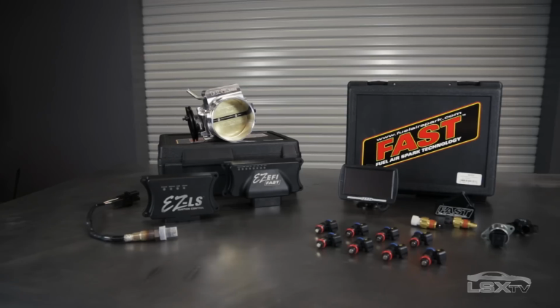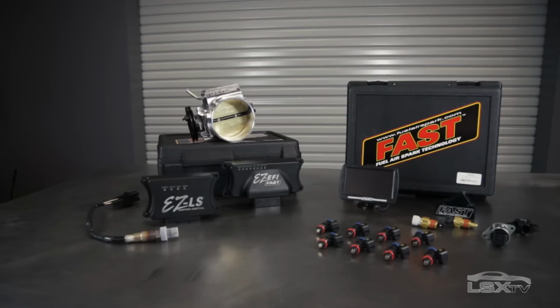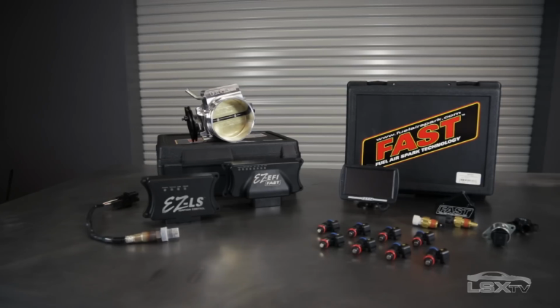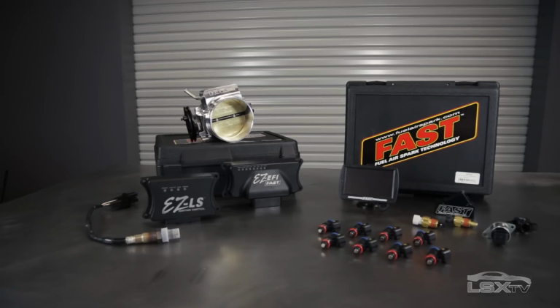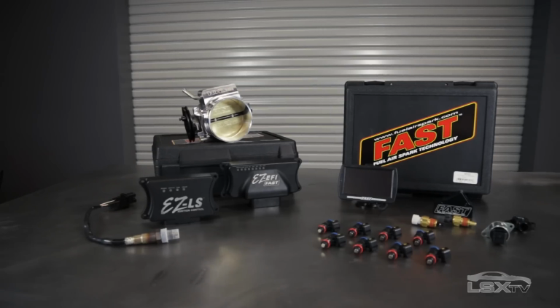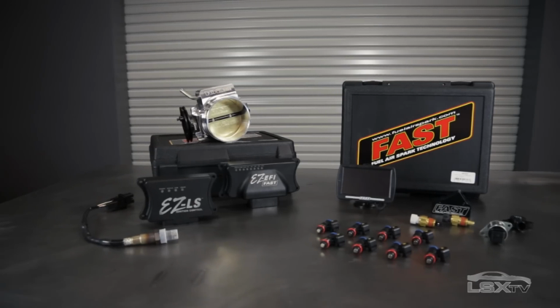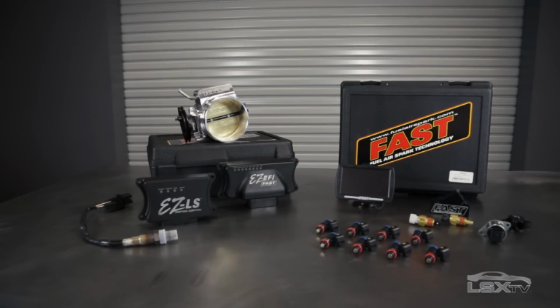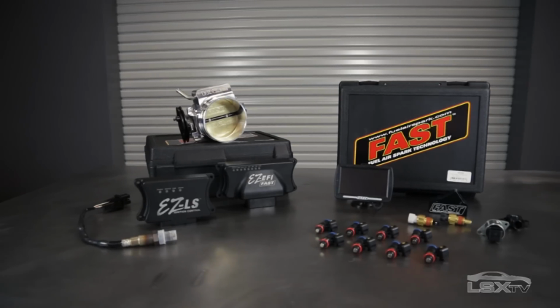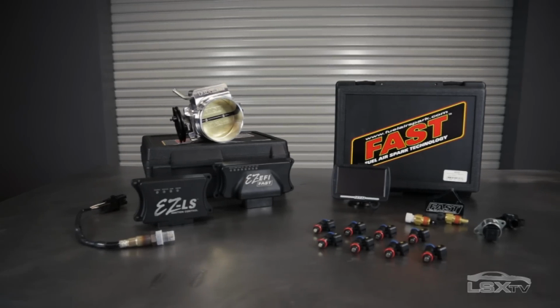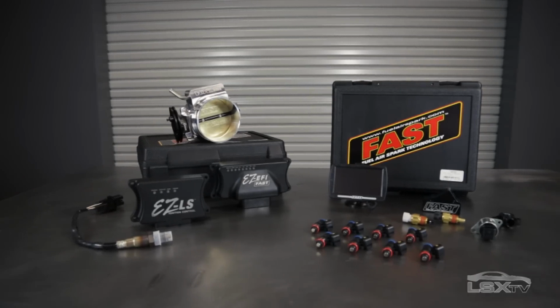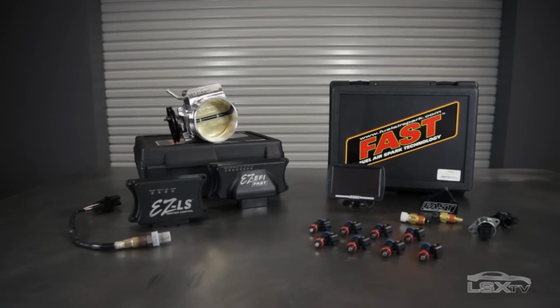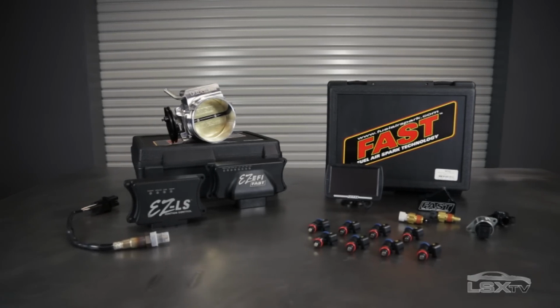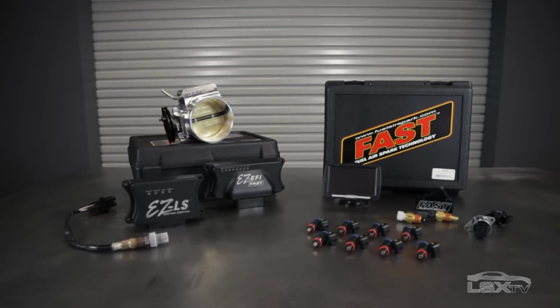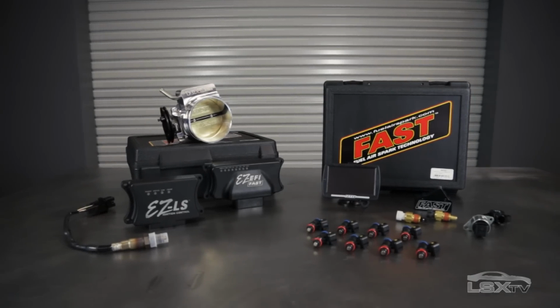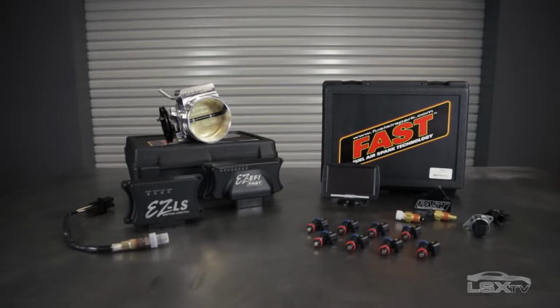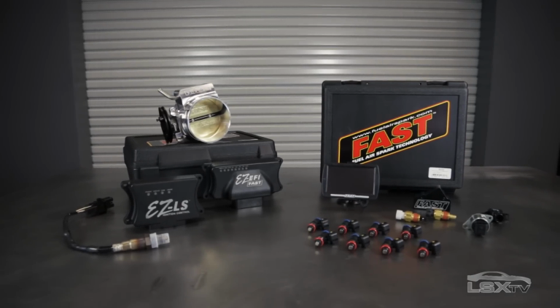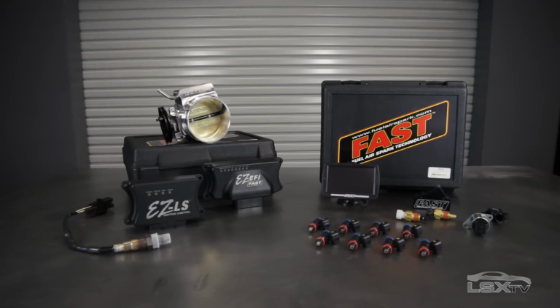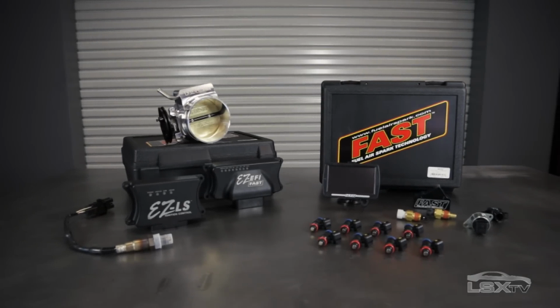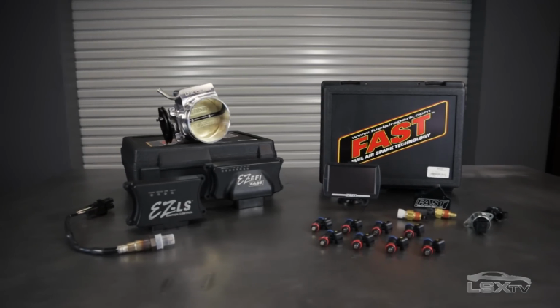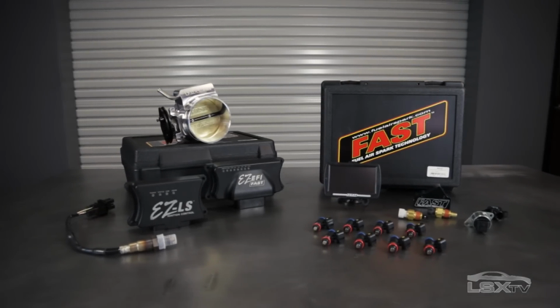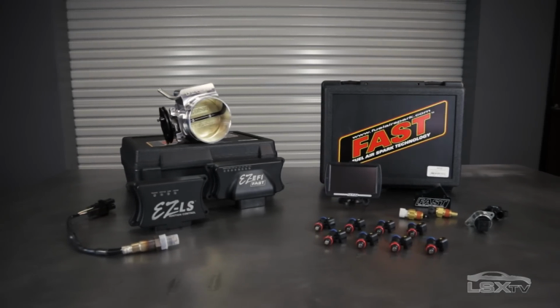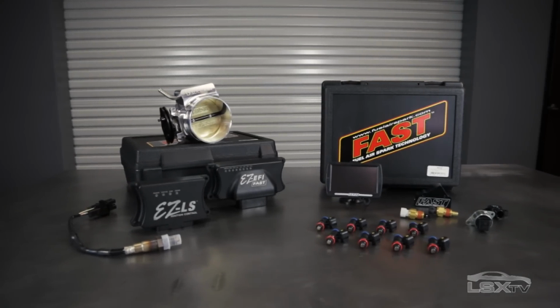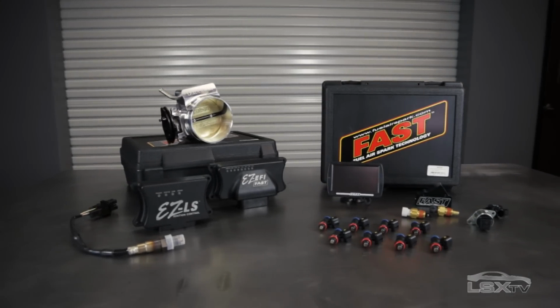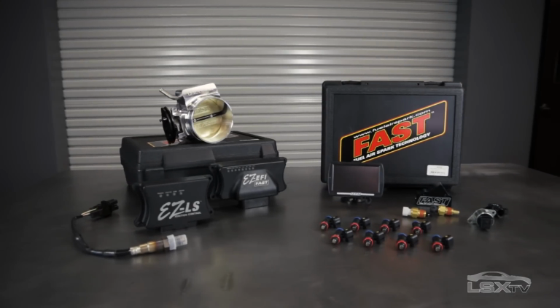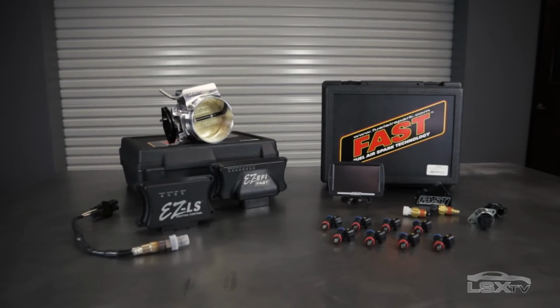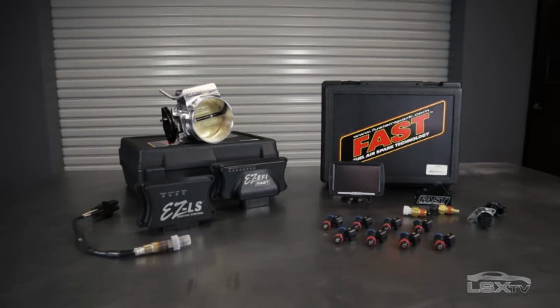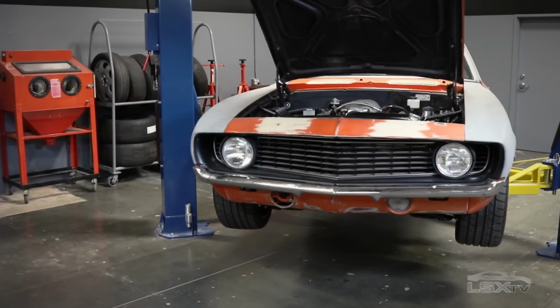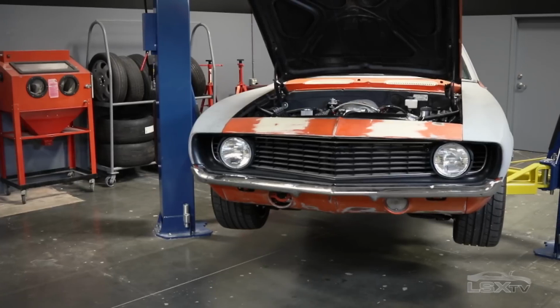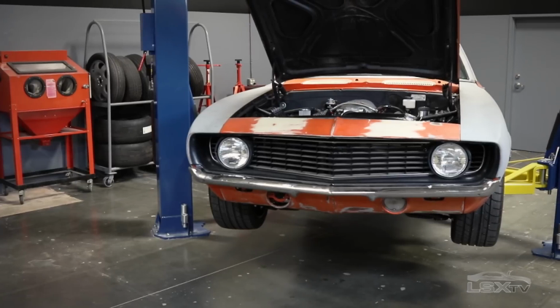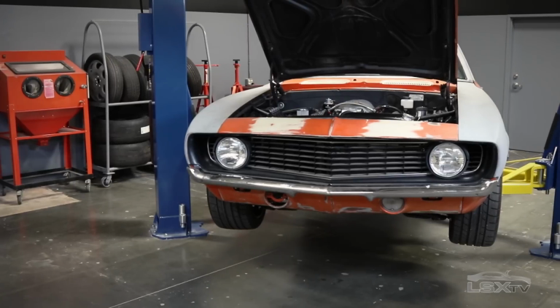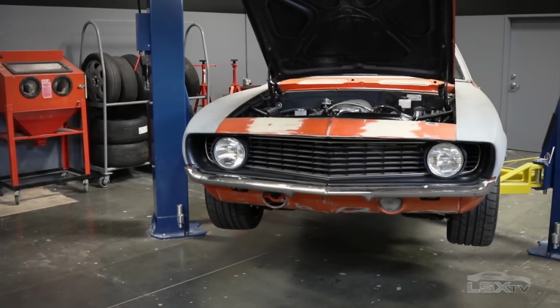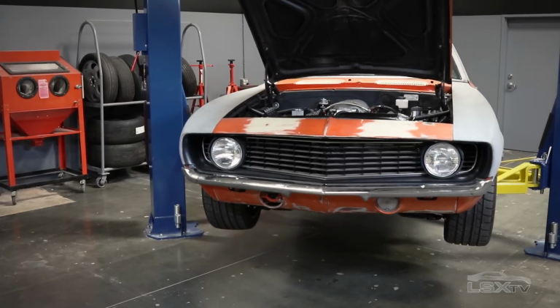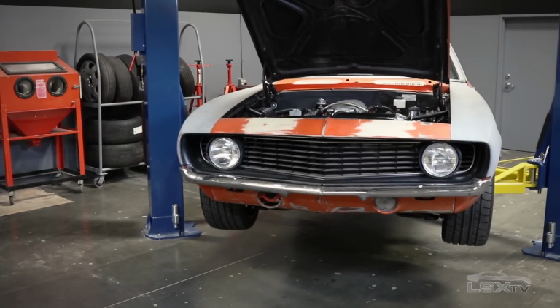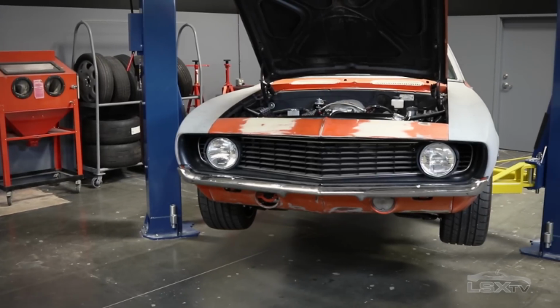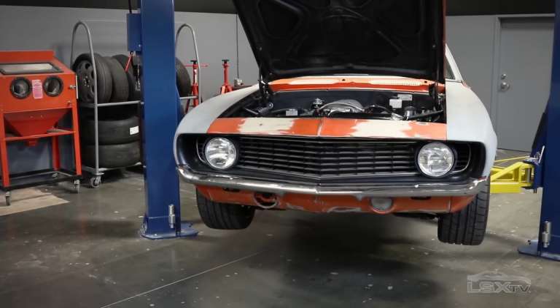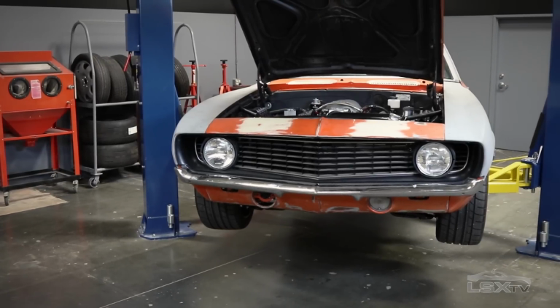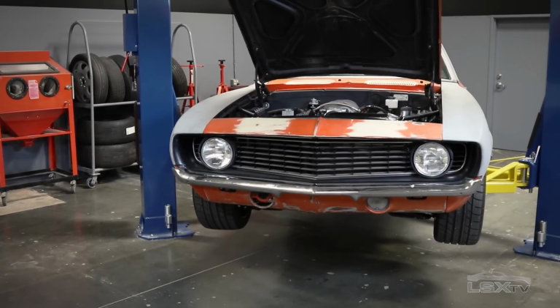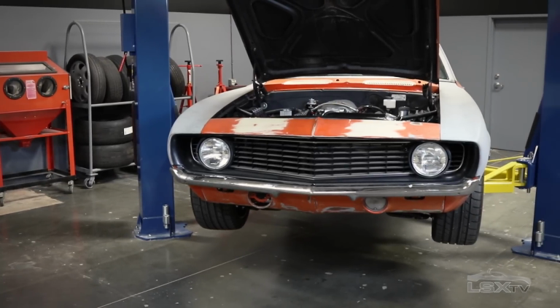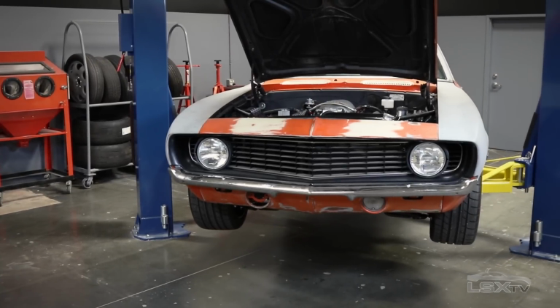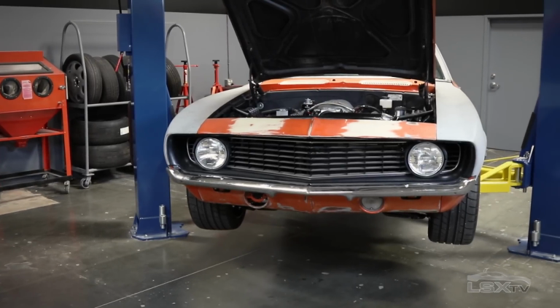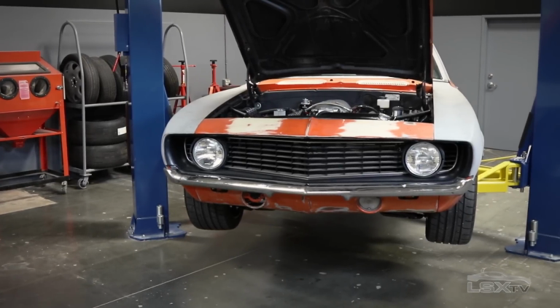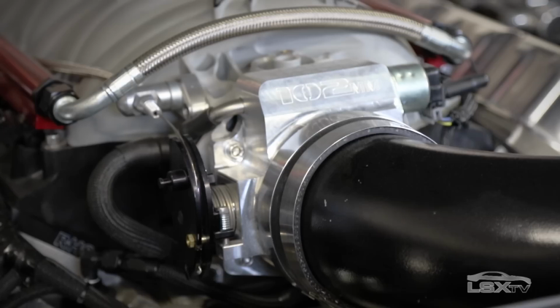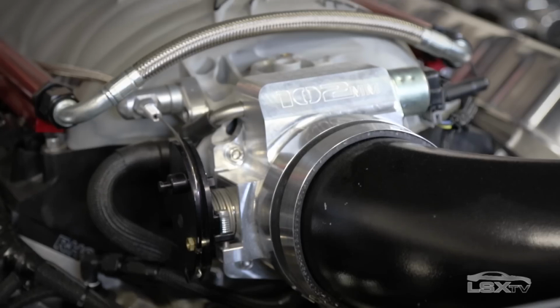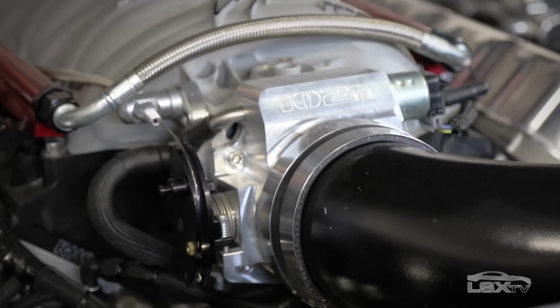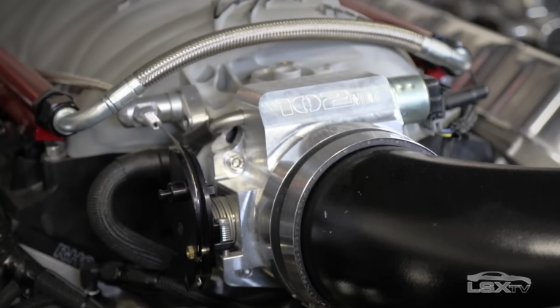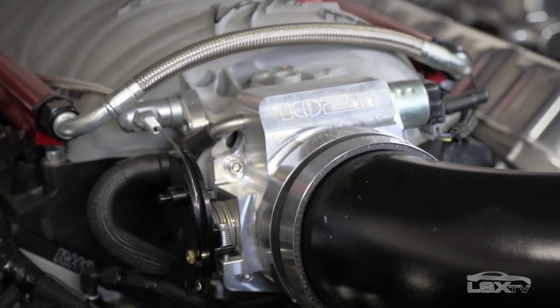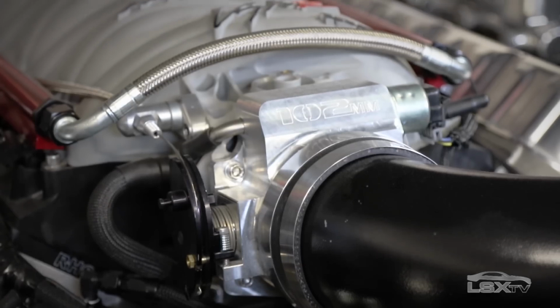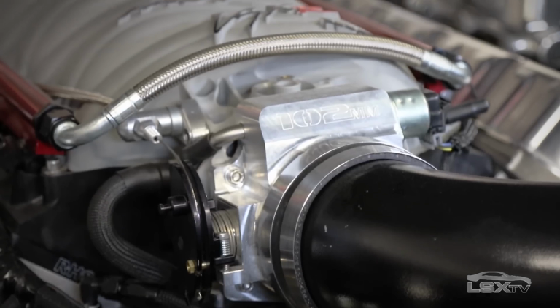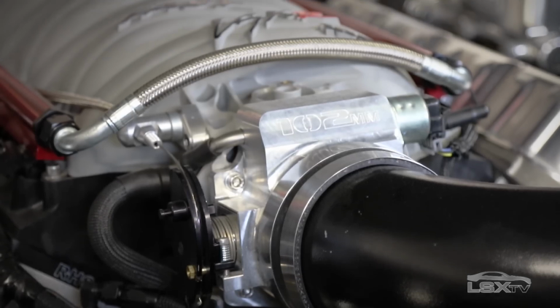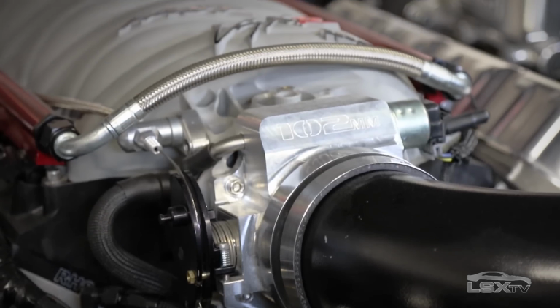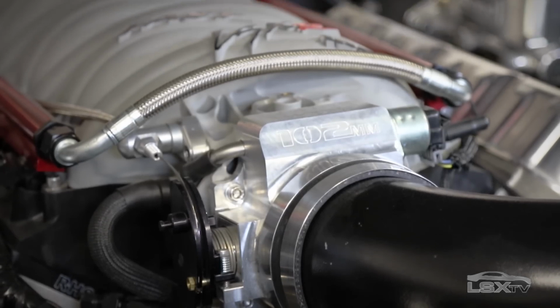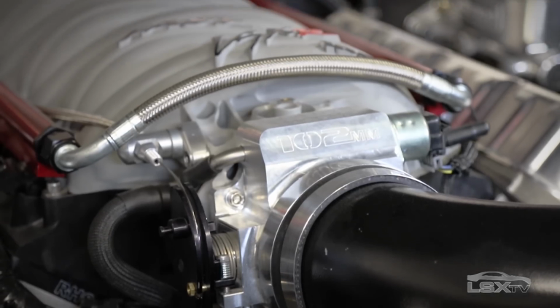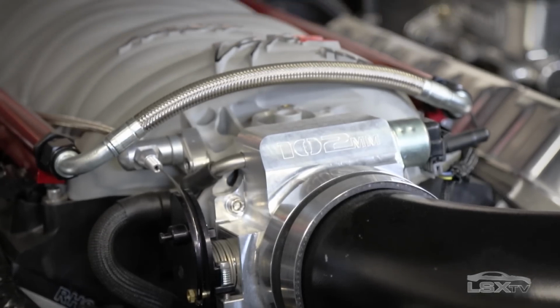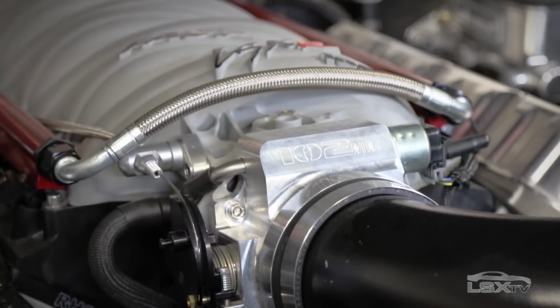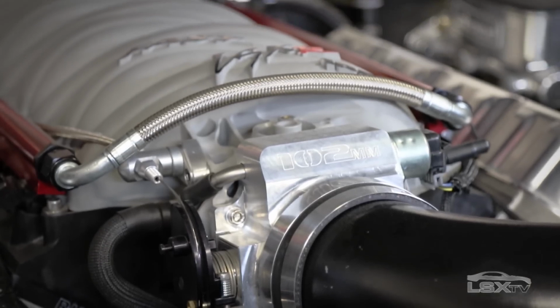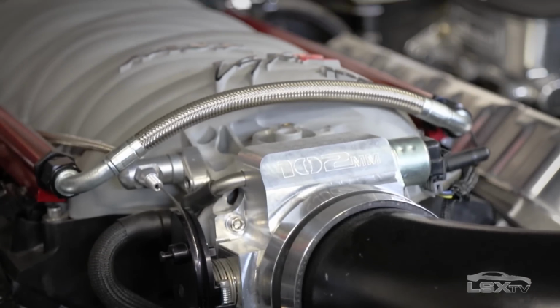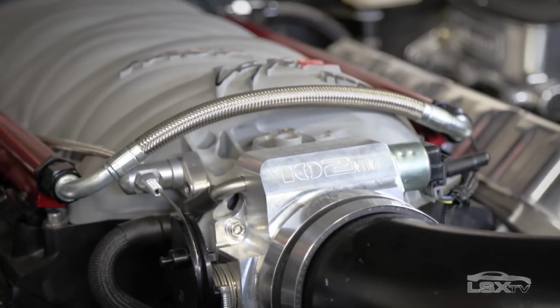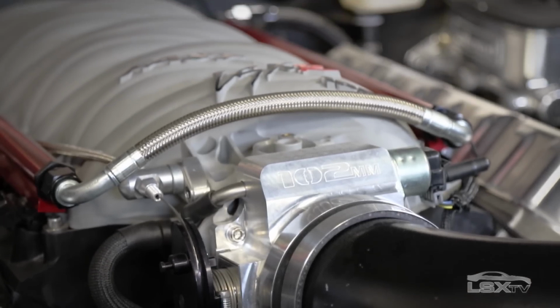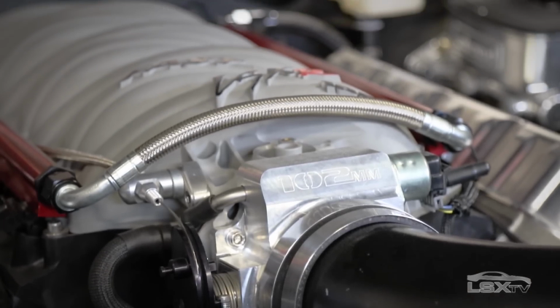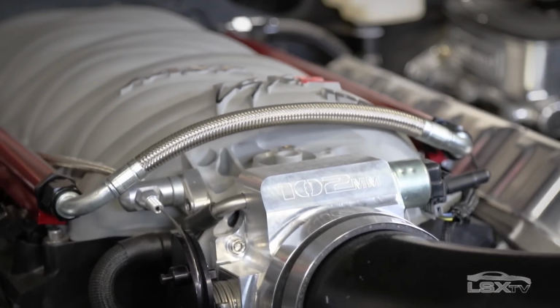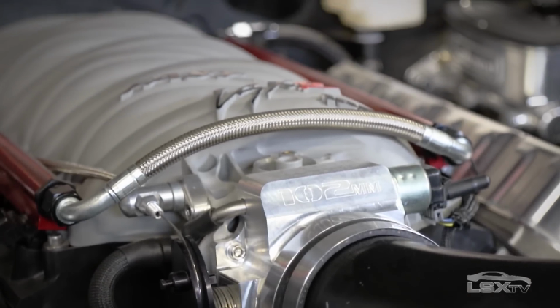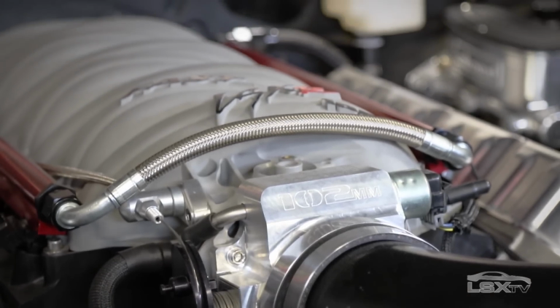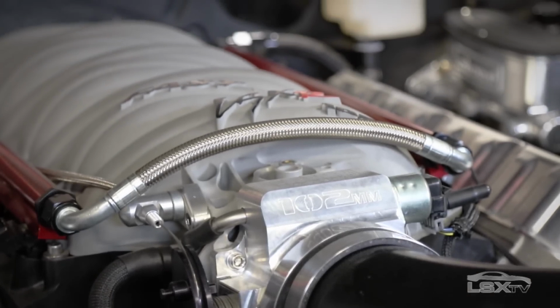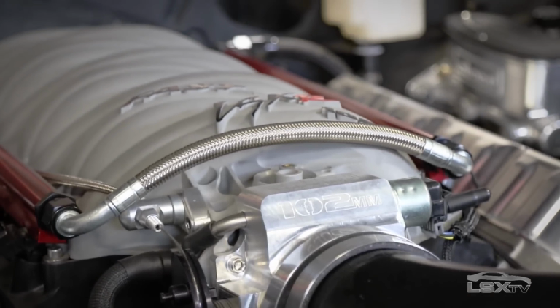The self-tuning engine control system is a state-of-the-art piece that simplifies the installation and operation of an LS engine into any vehicle.